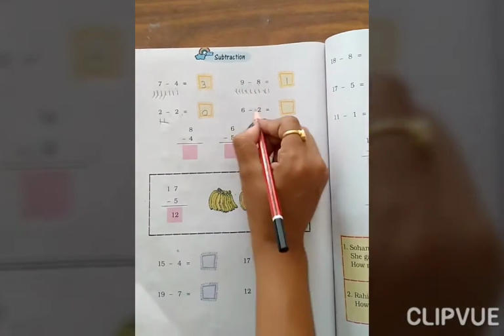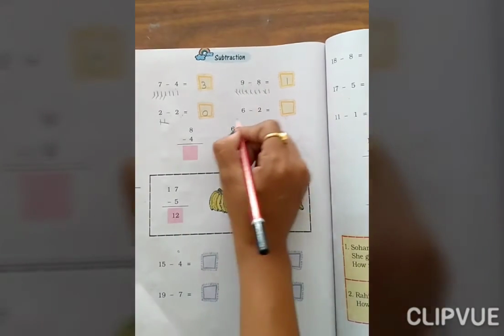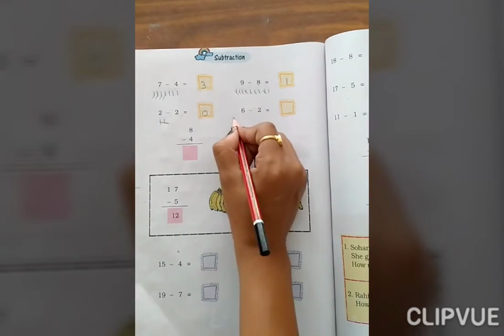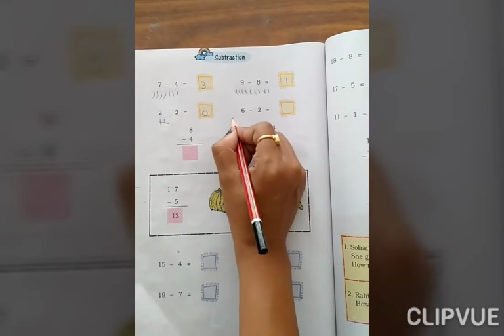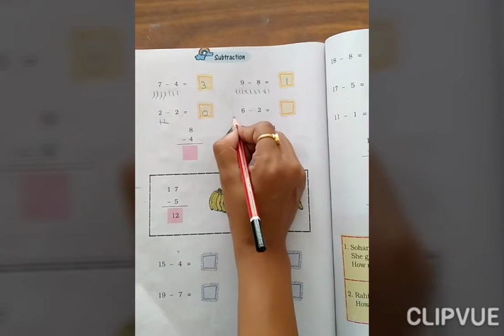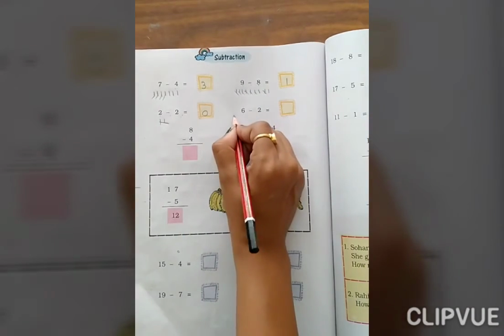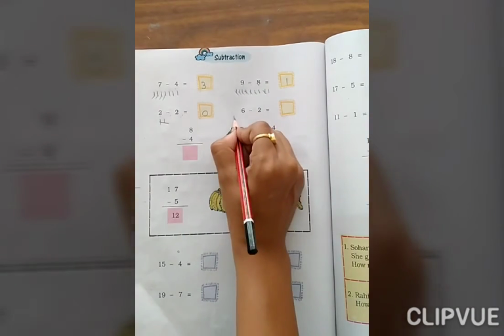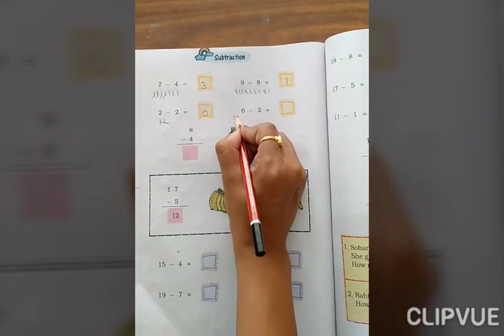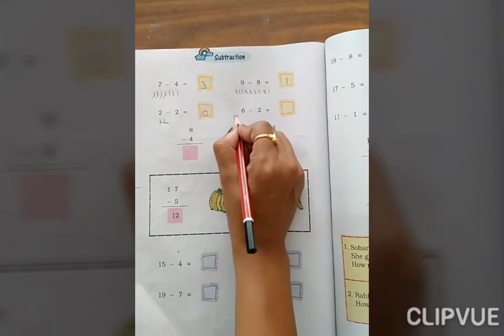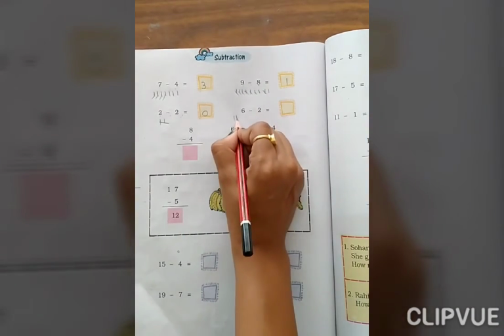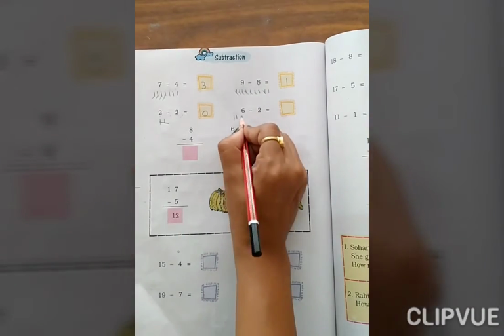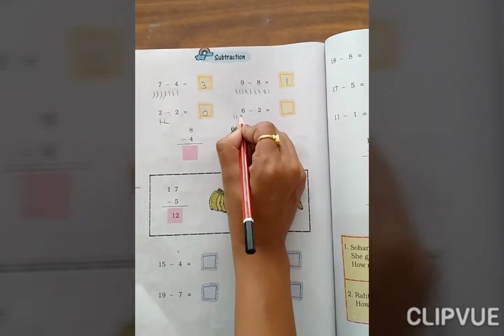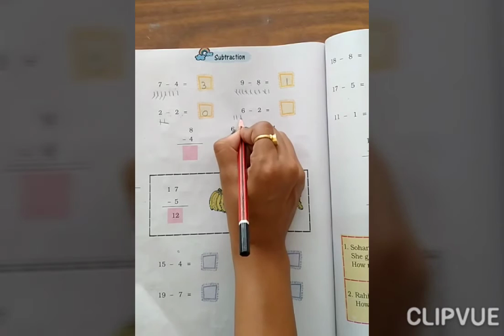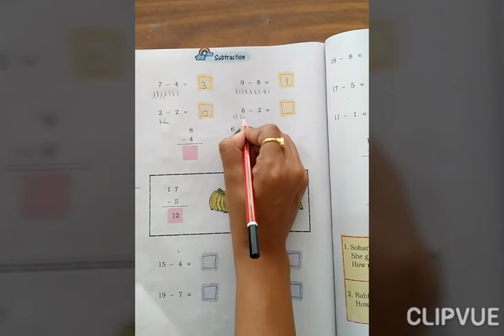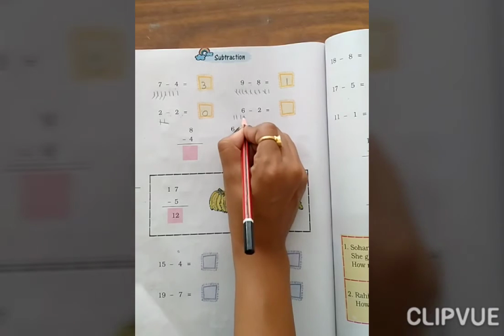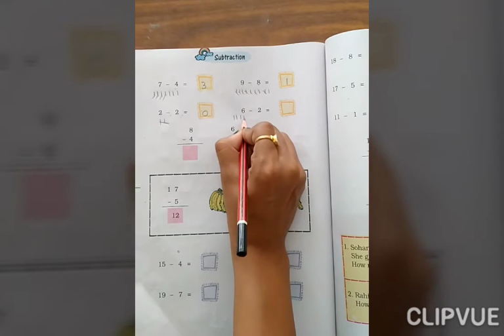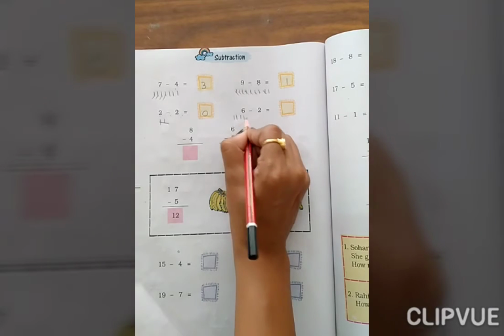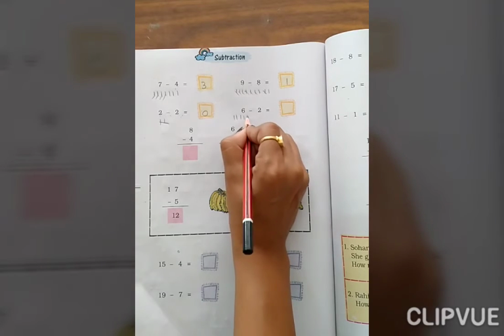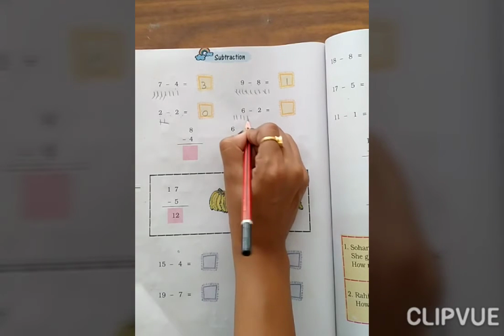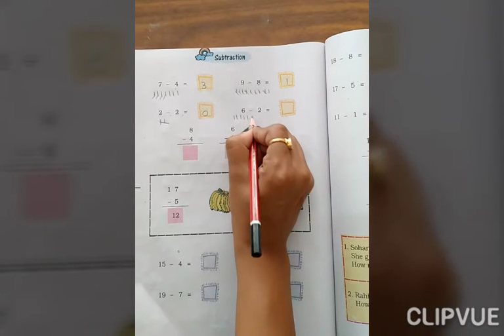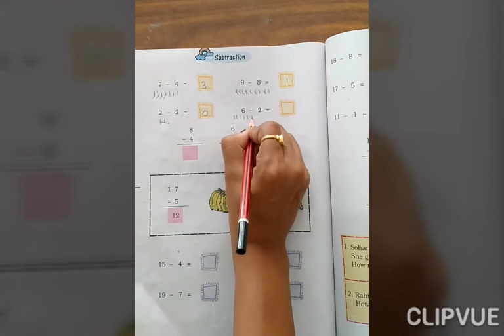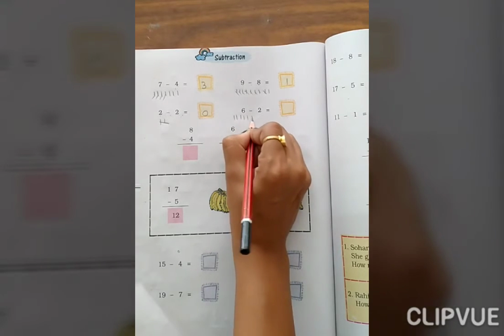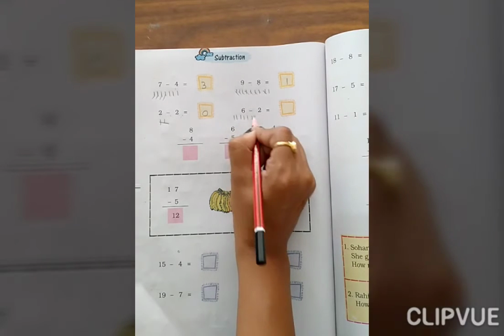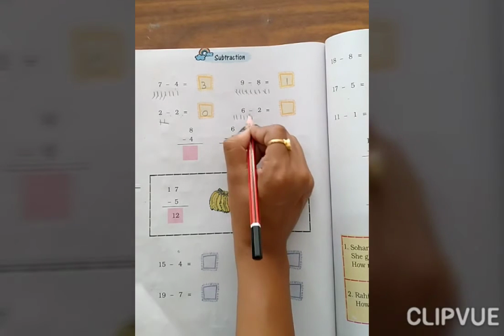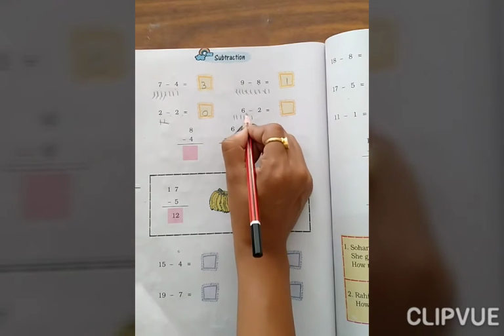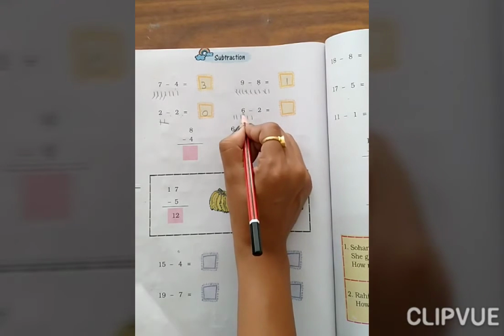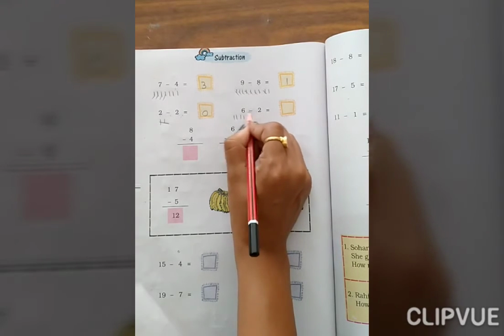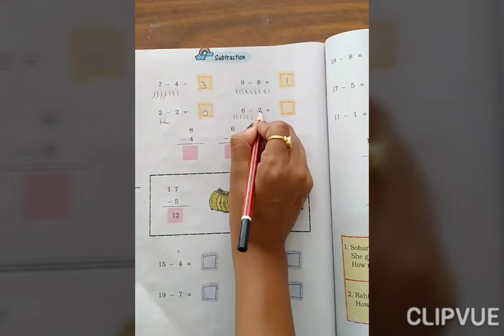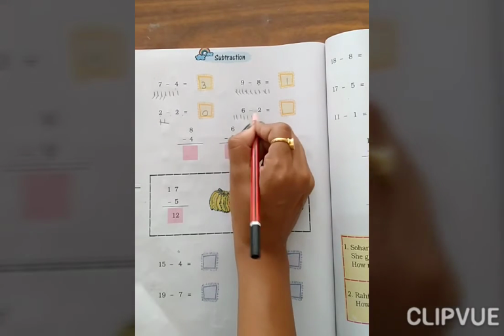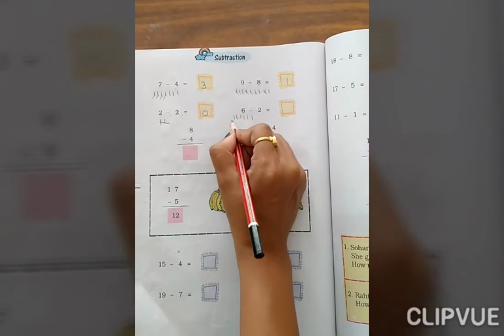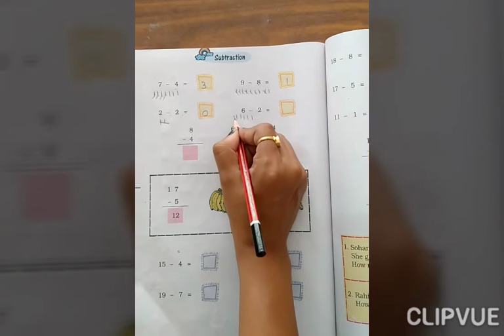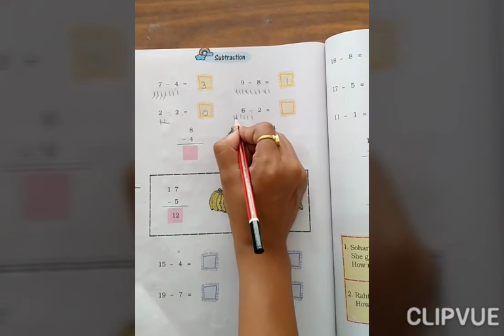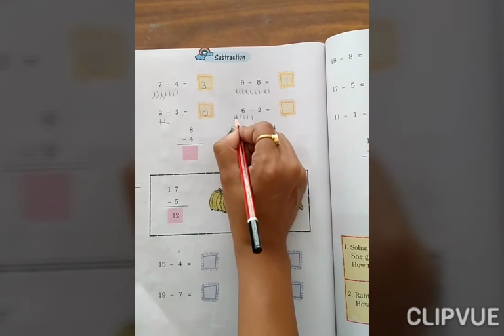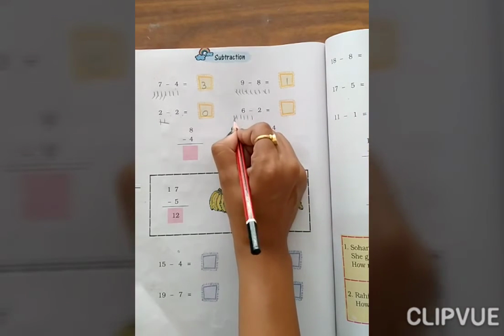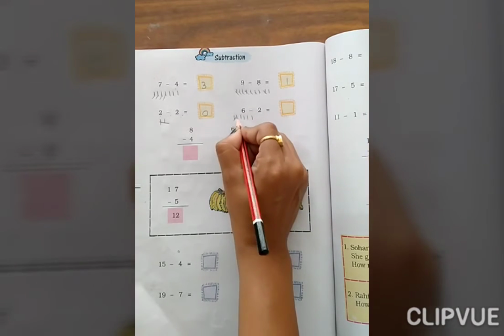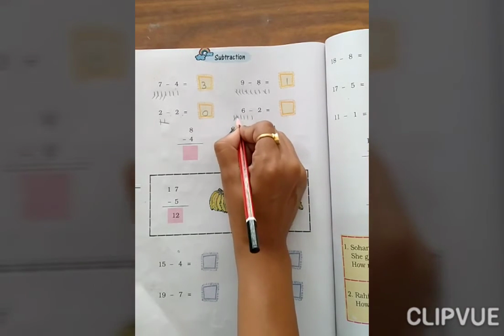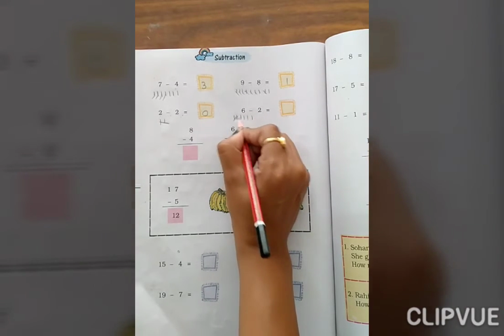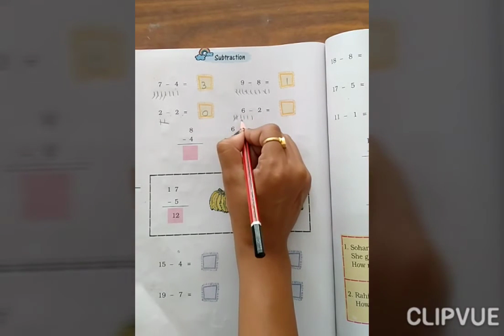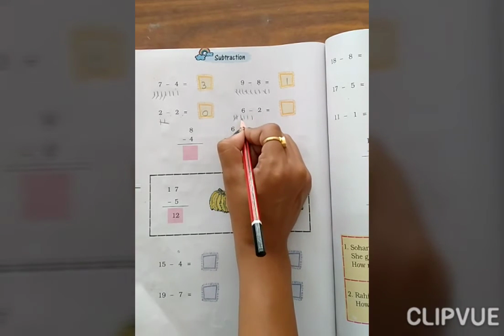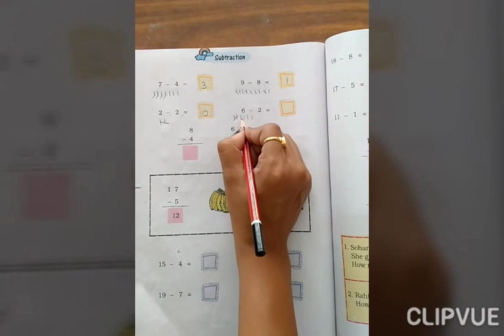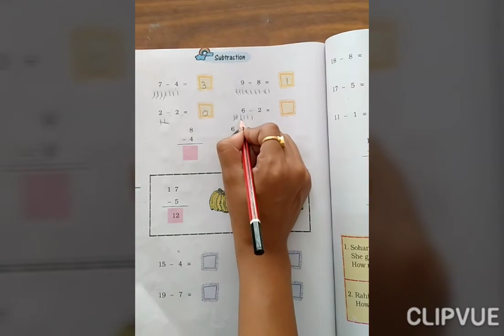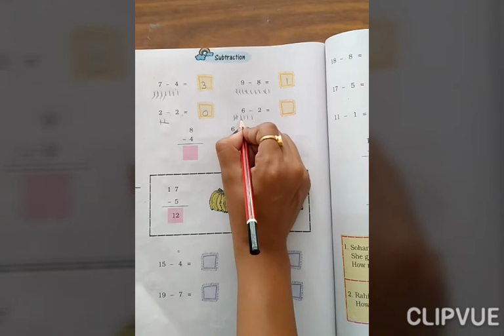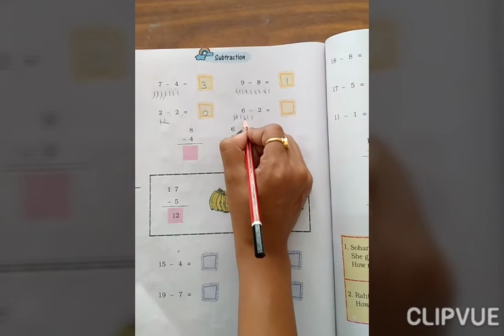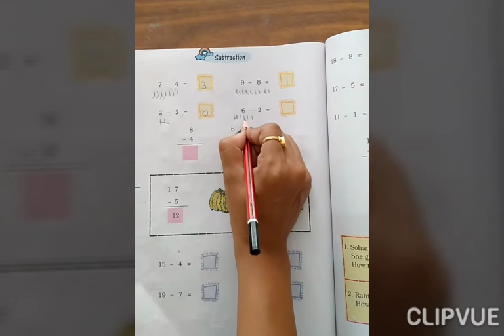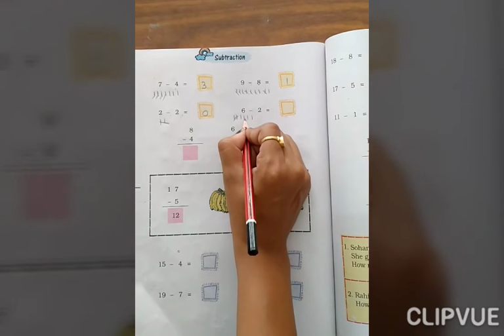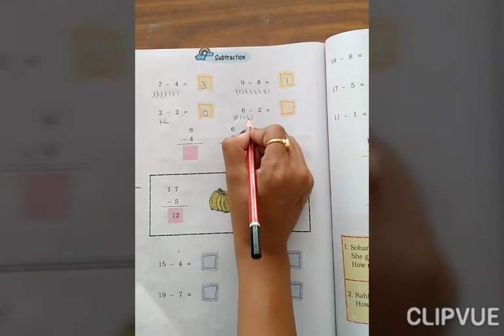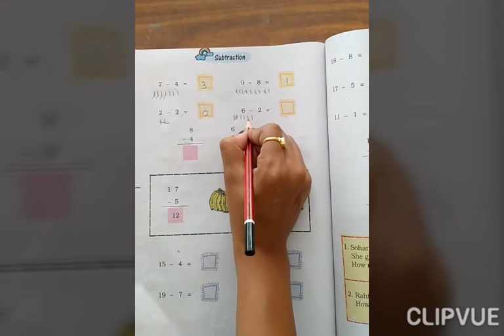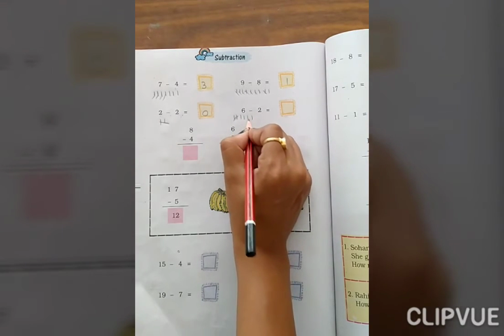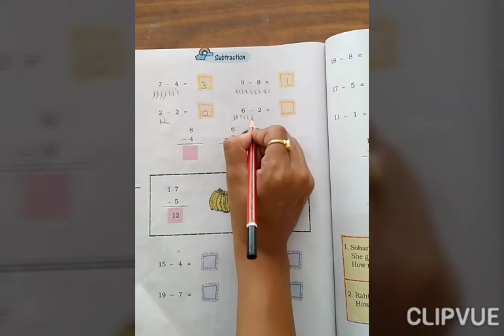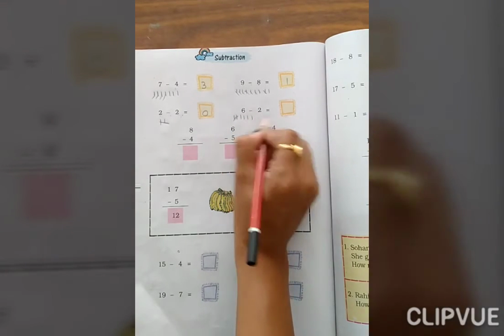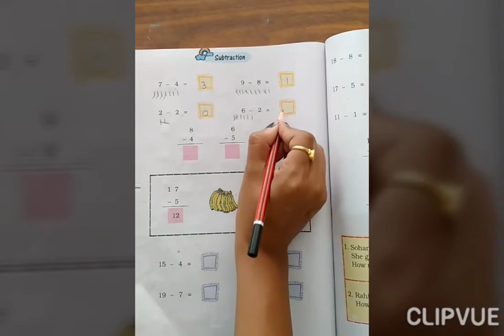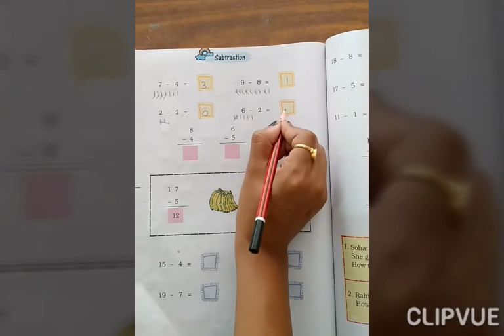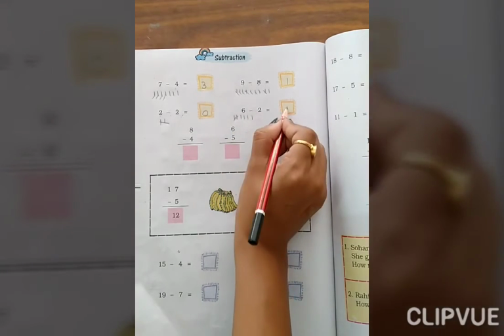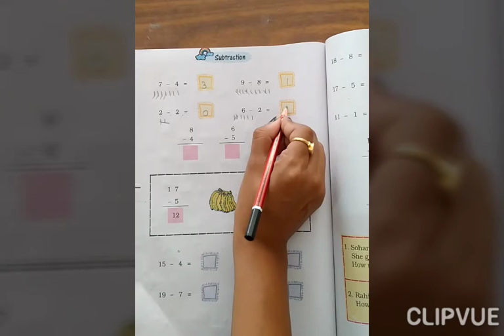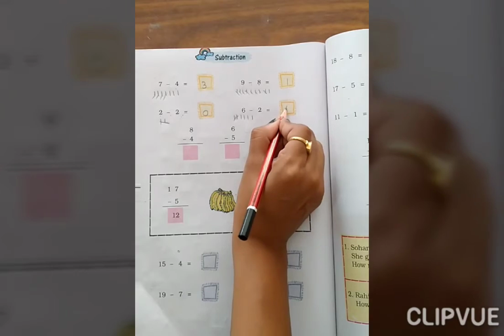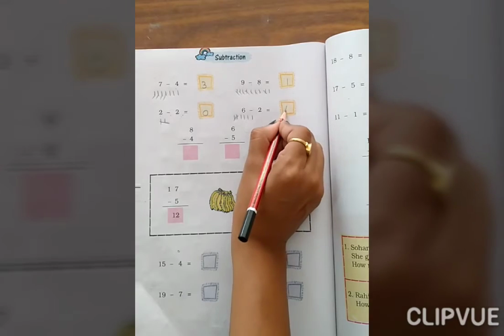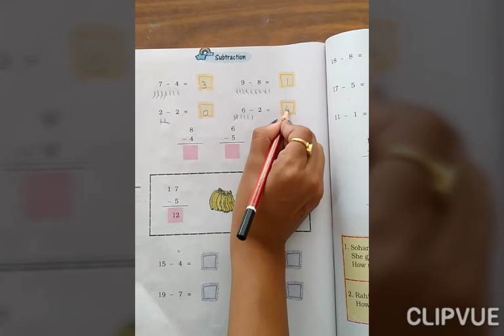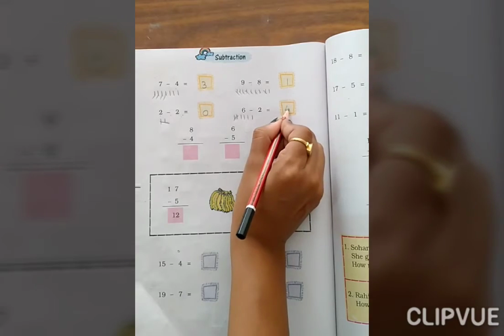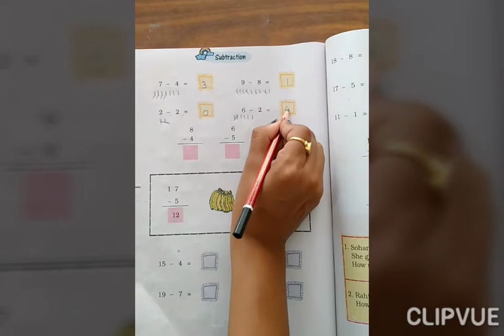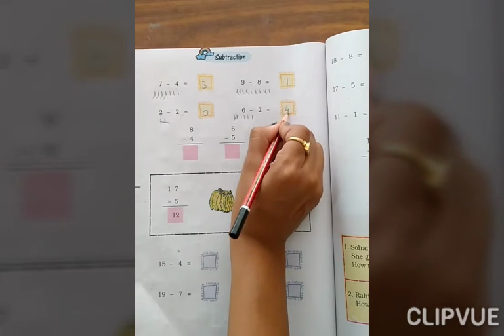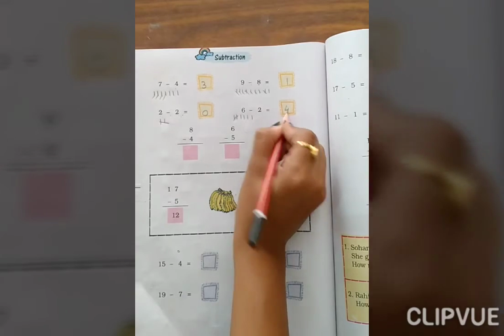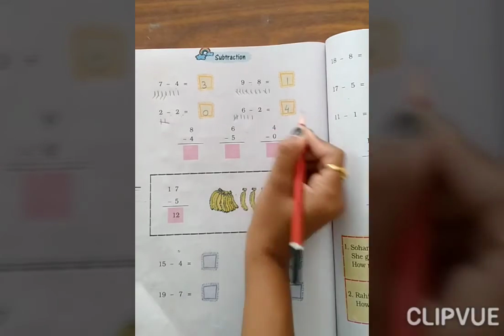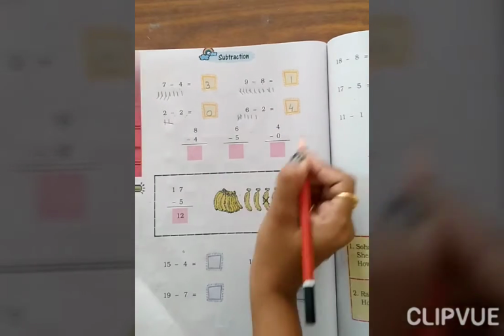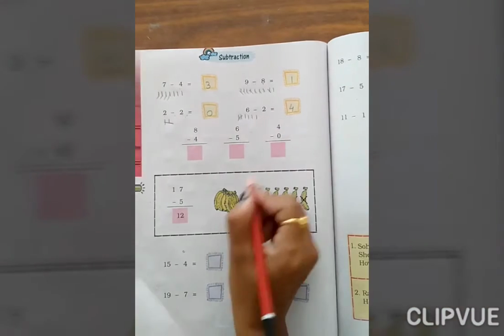6 minus 2. Count 1, 2, 3, 4, 5, 6. We are removing 2 — so 1, 2, 3, 4 remain. Okay.